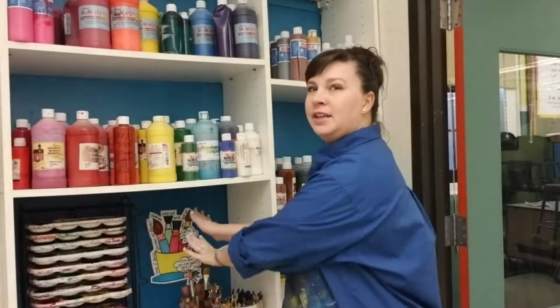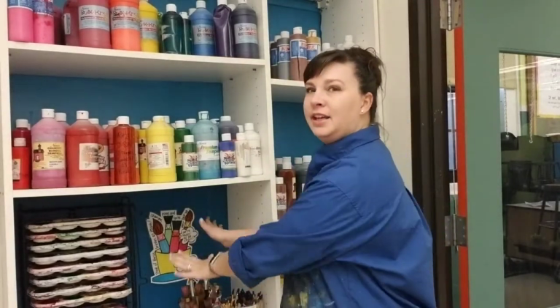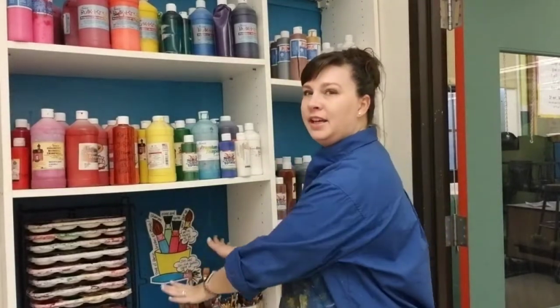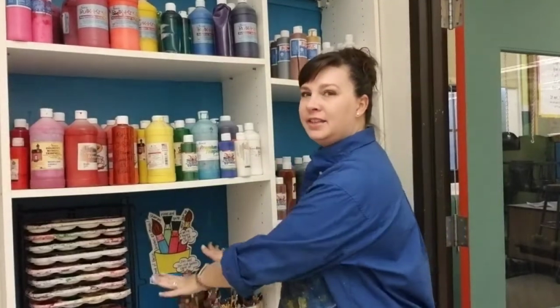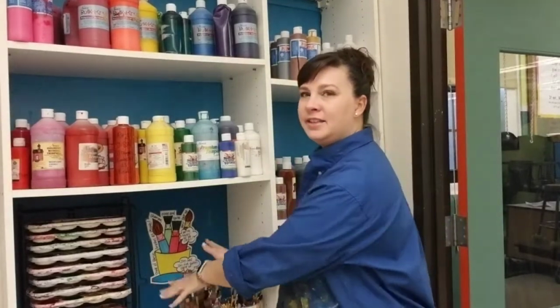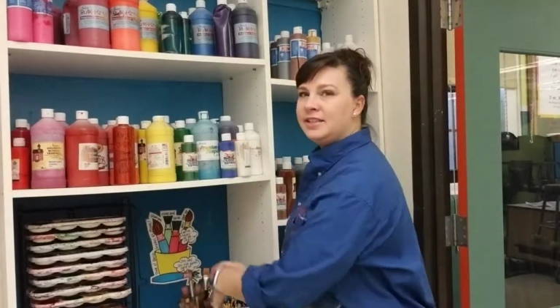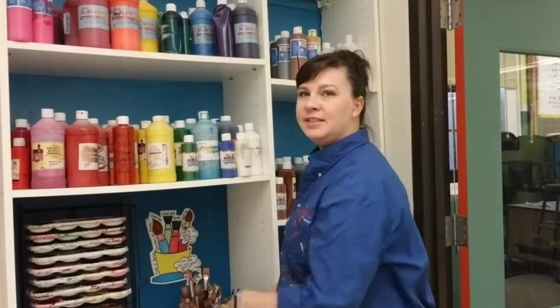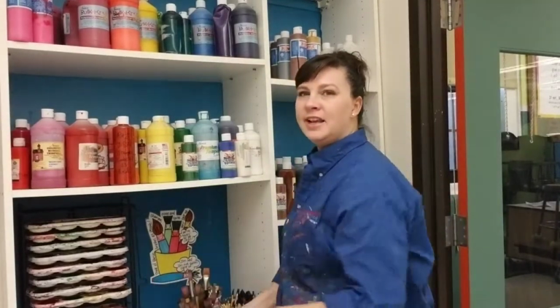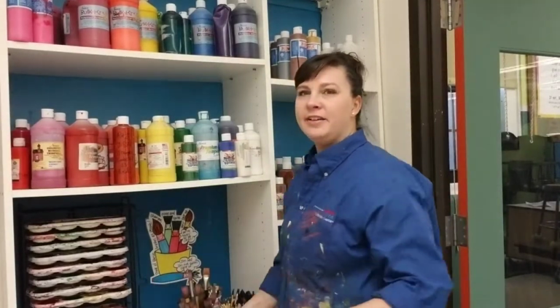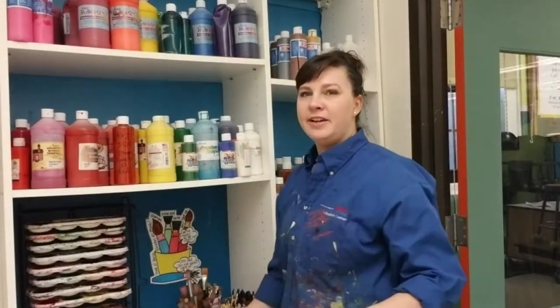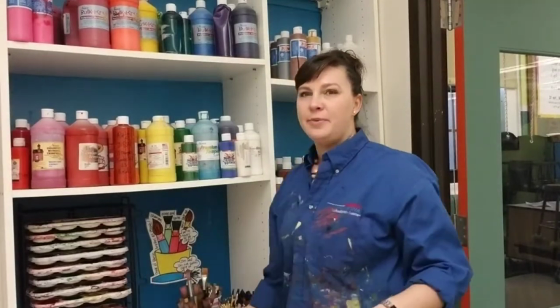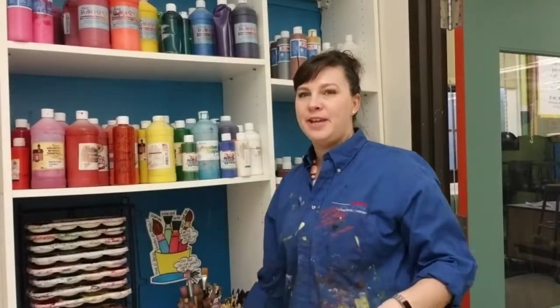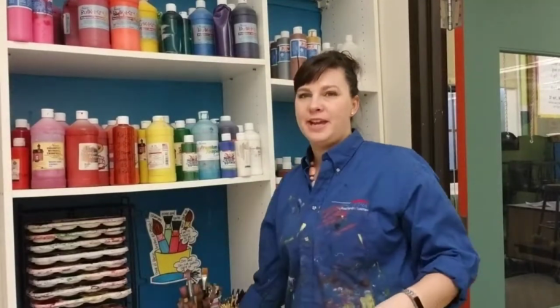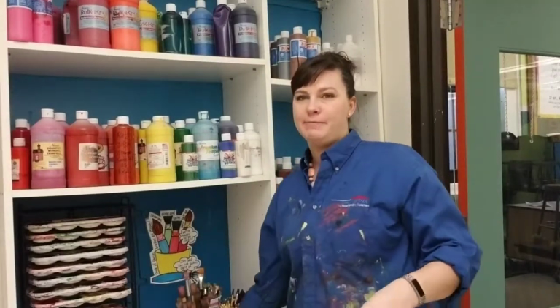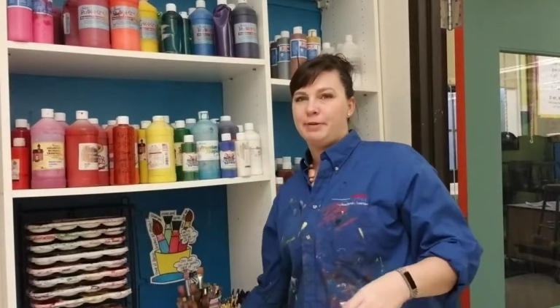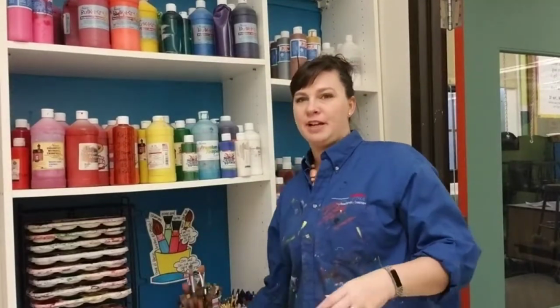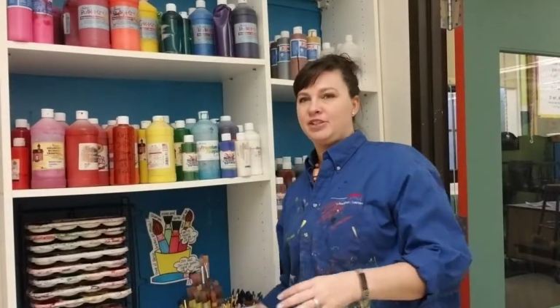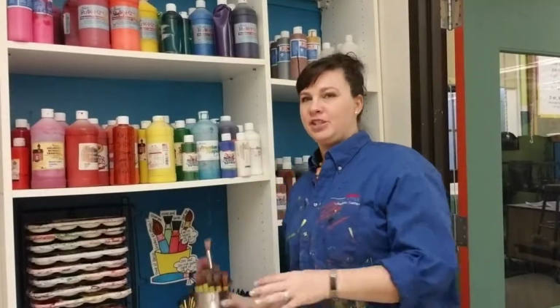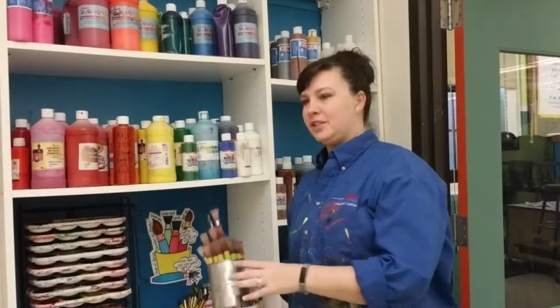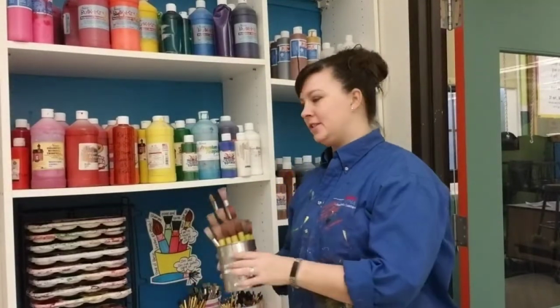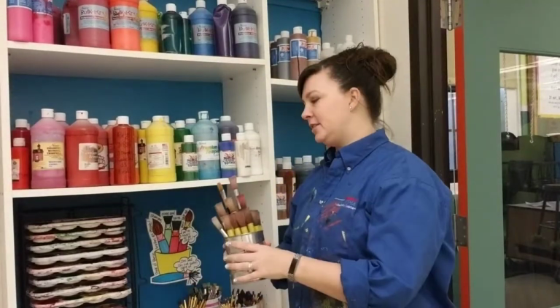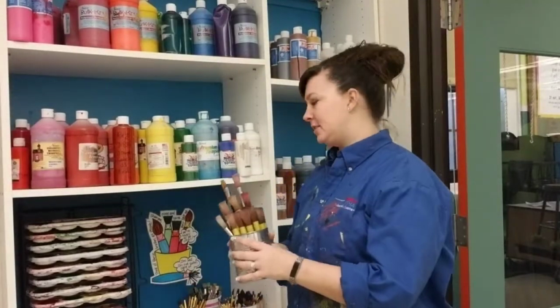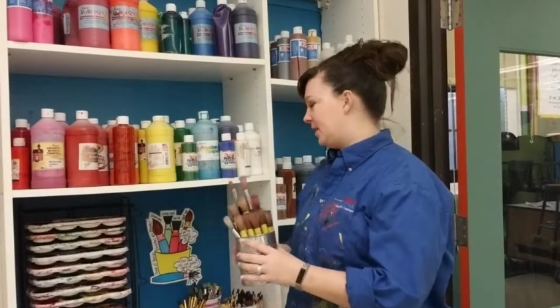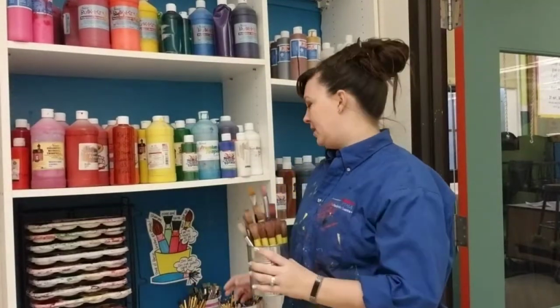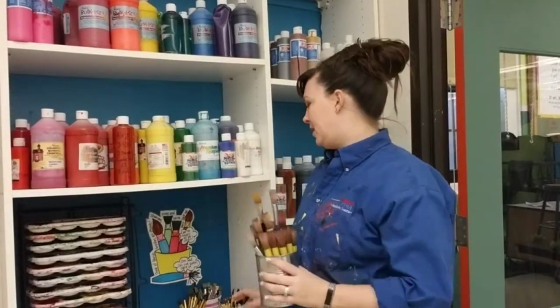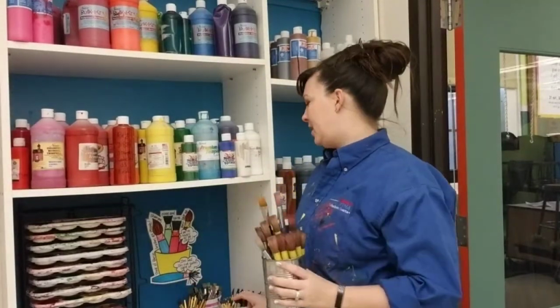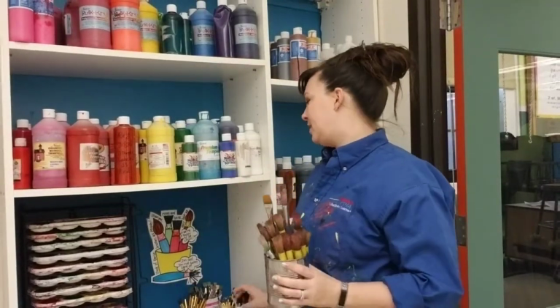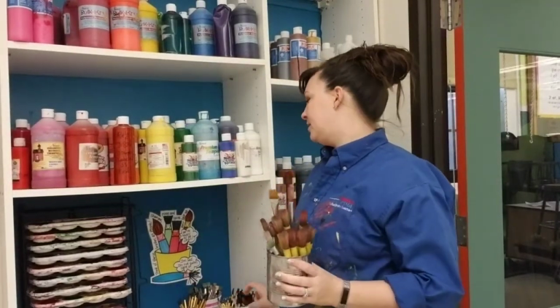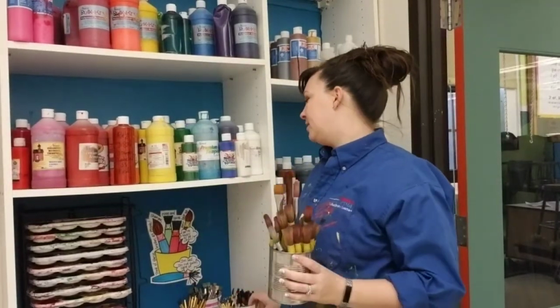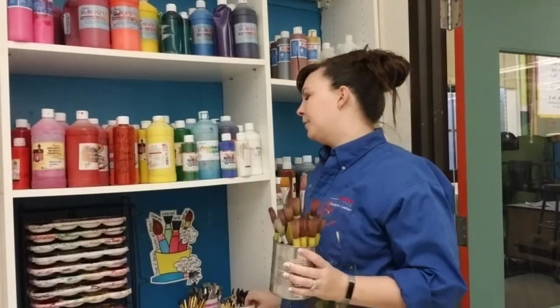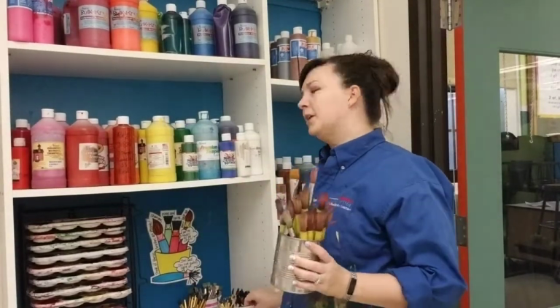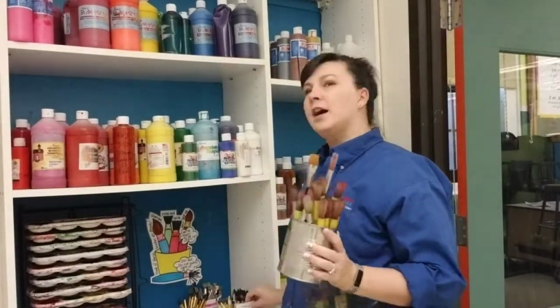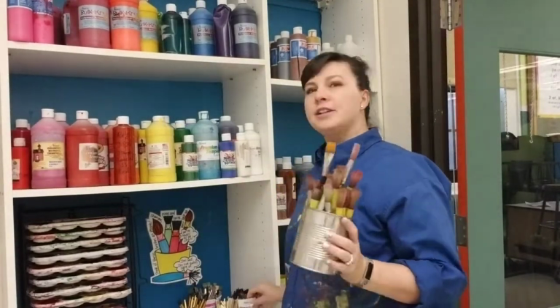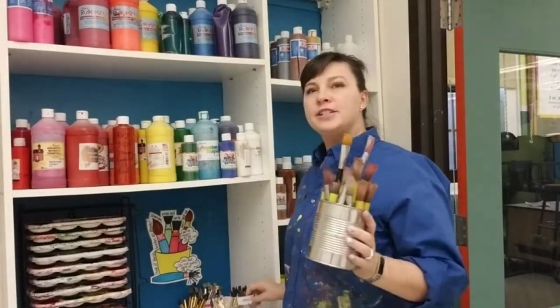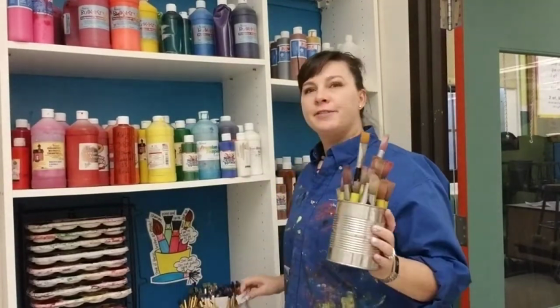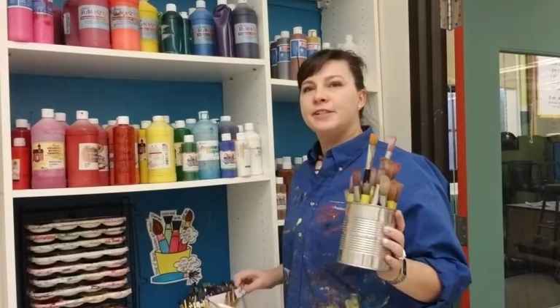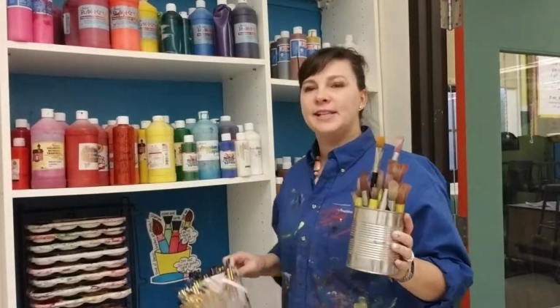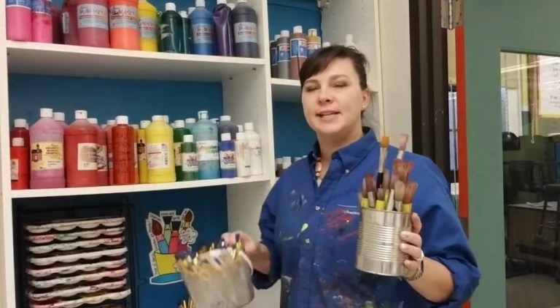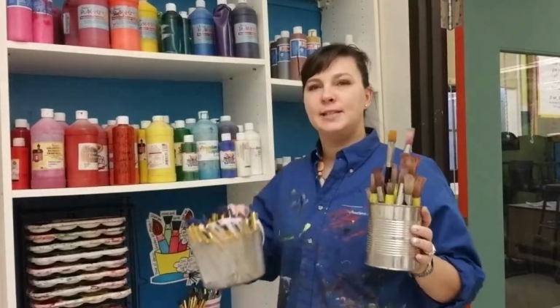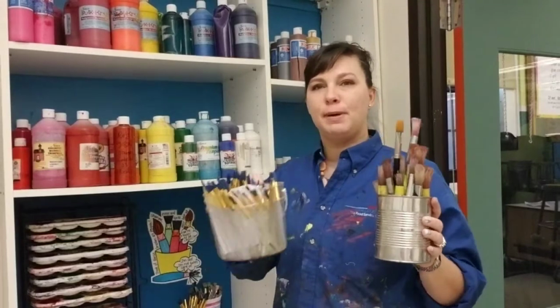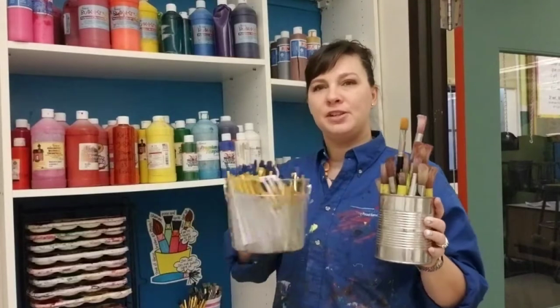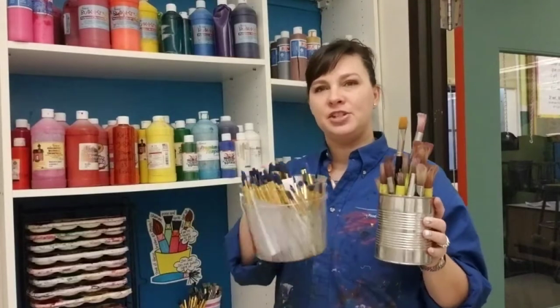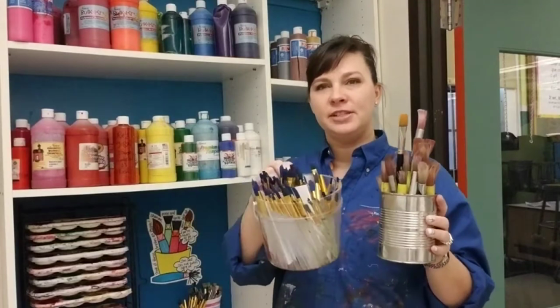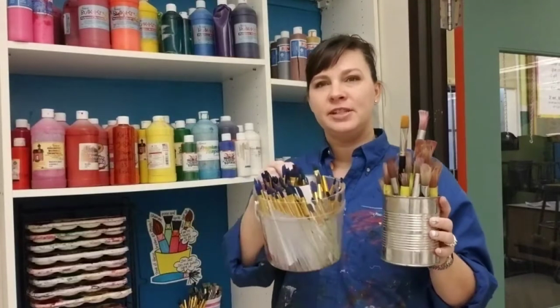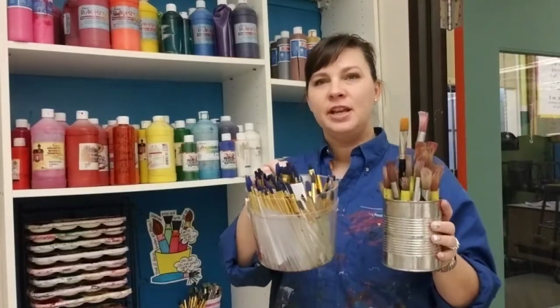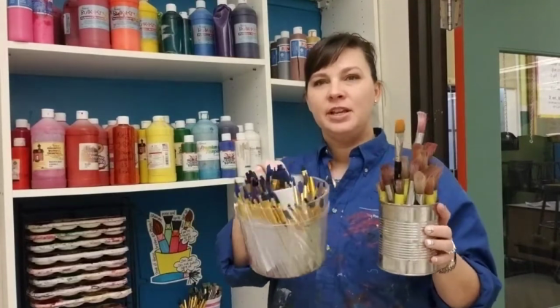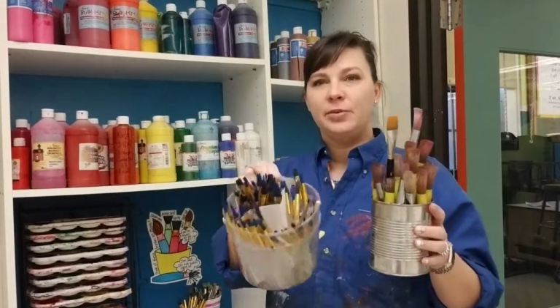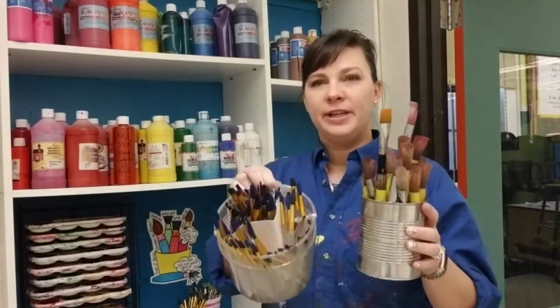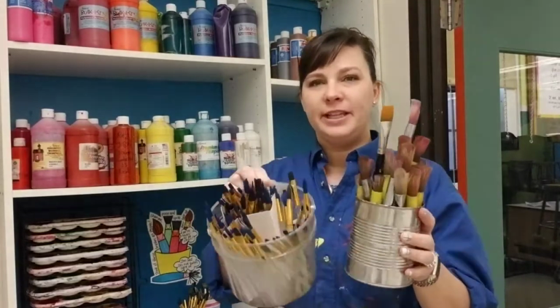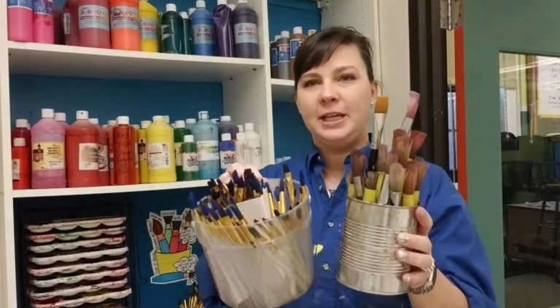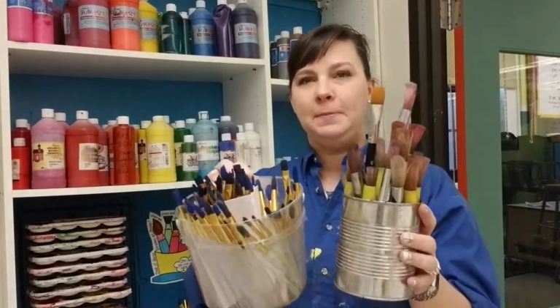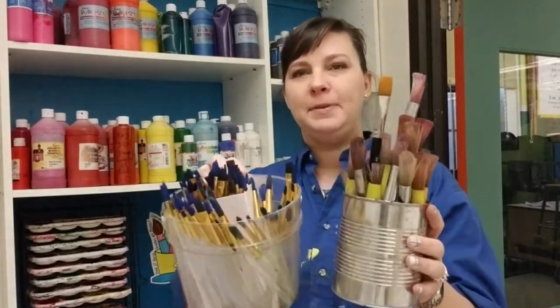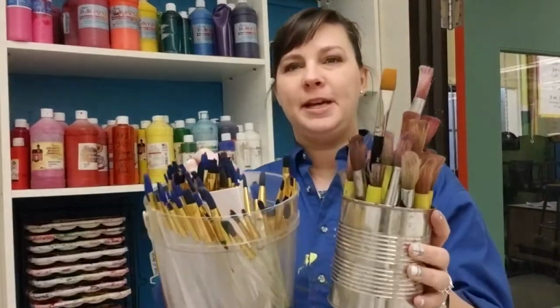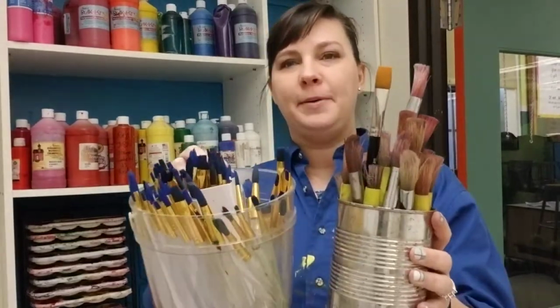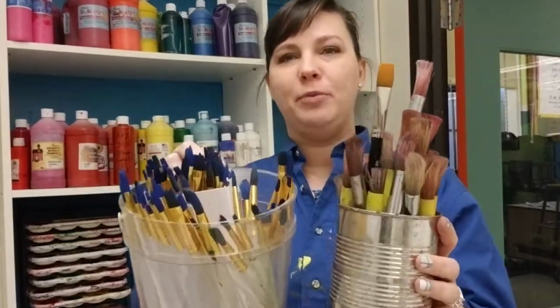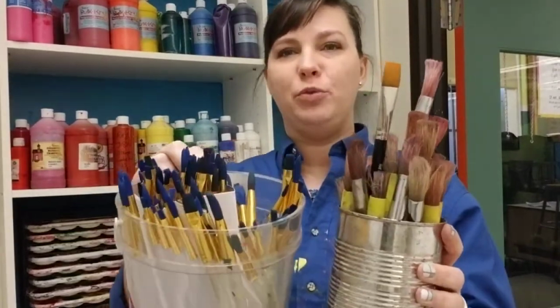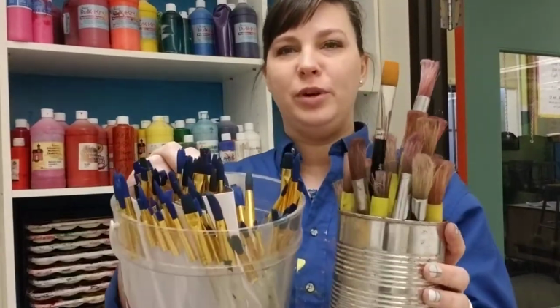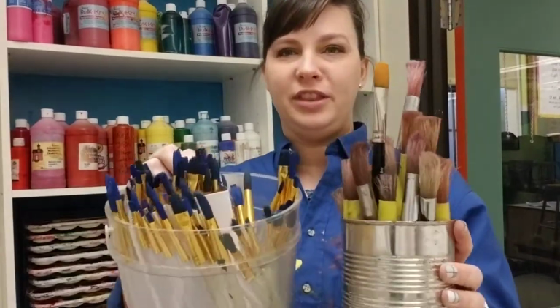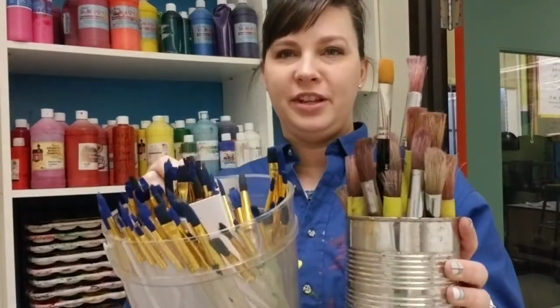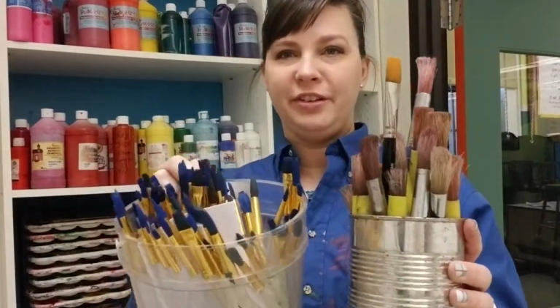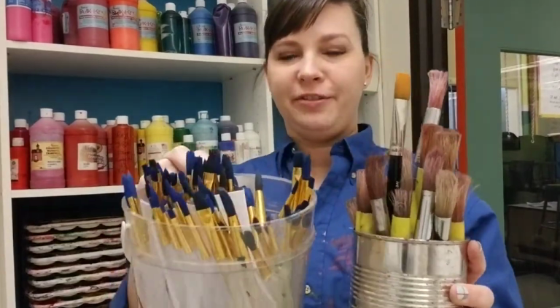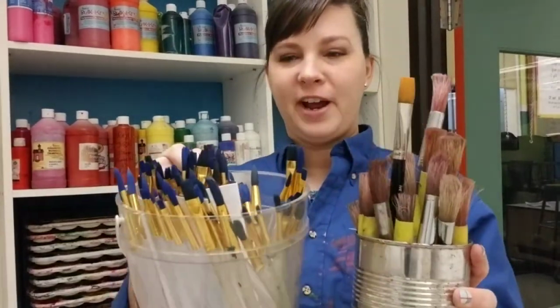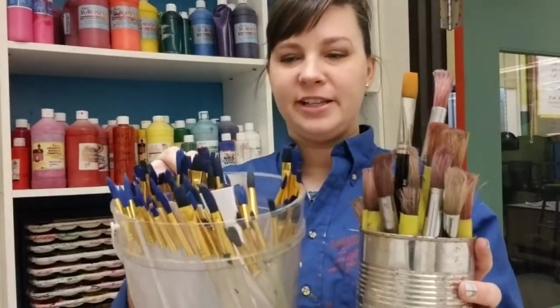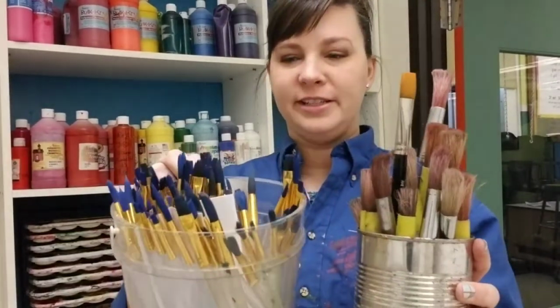In this area we have brushes and there are different size brushes. You want to keep them with their friends.